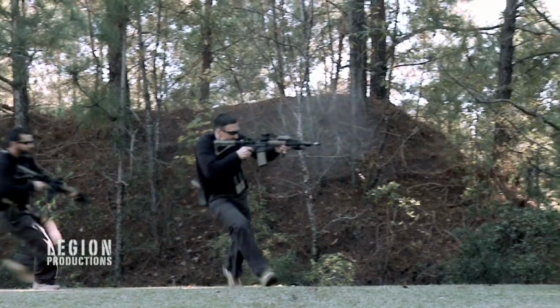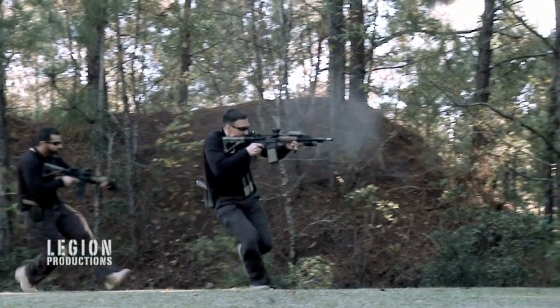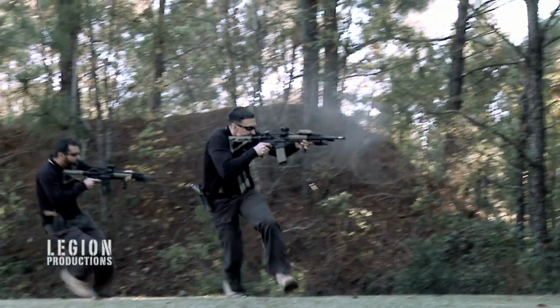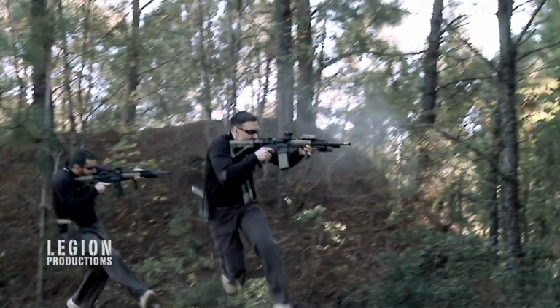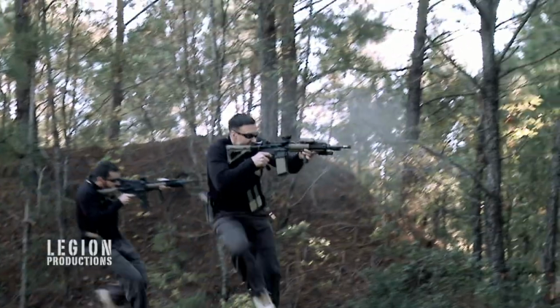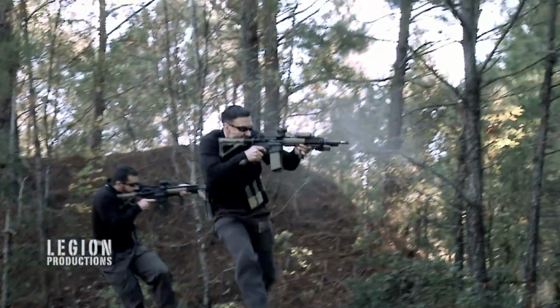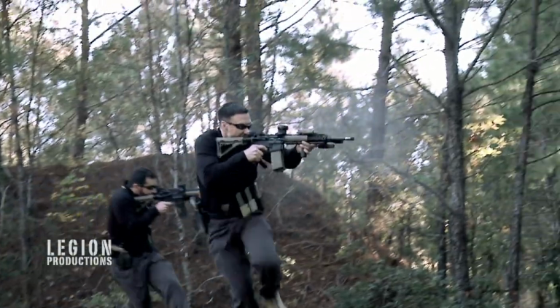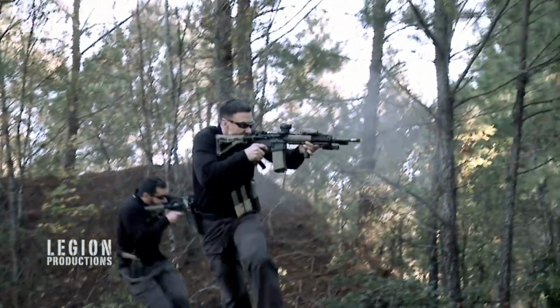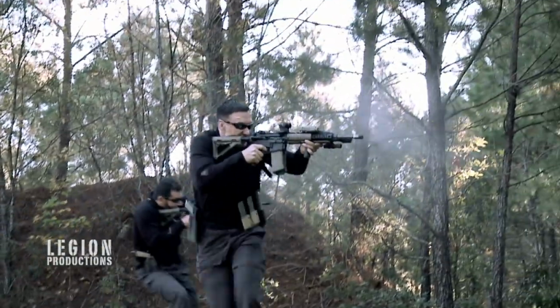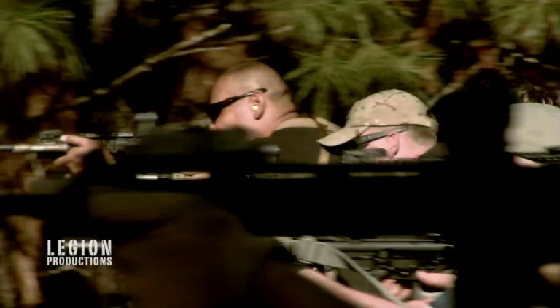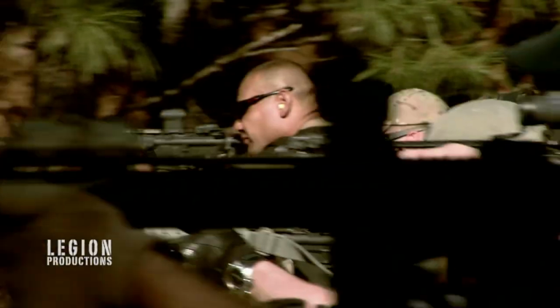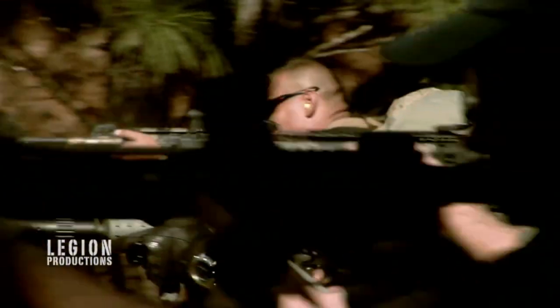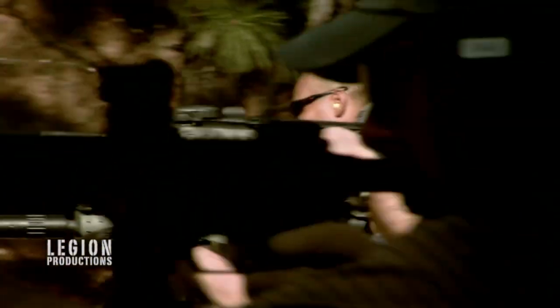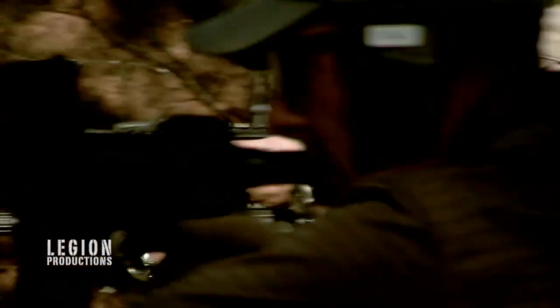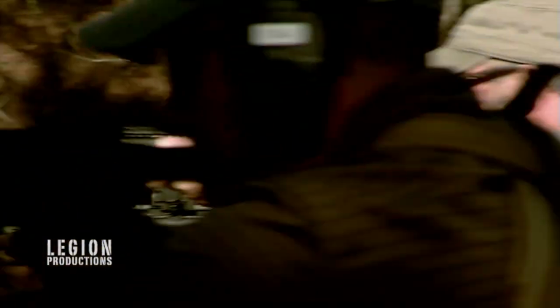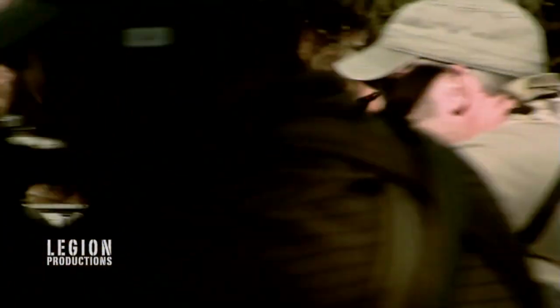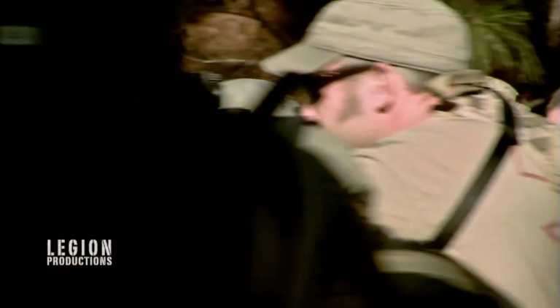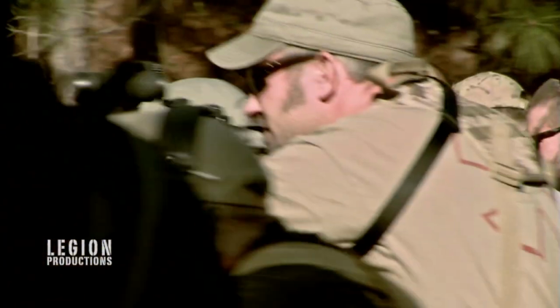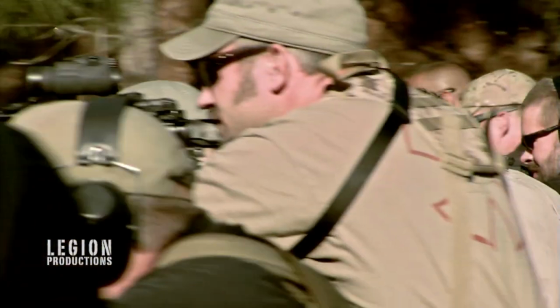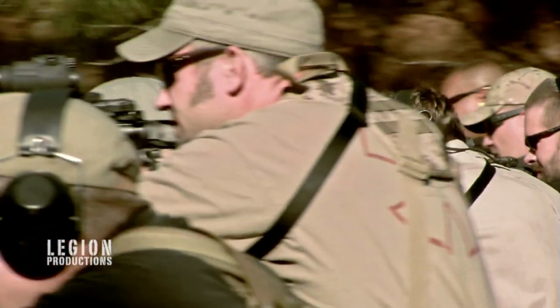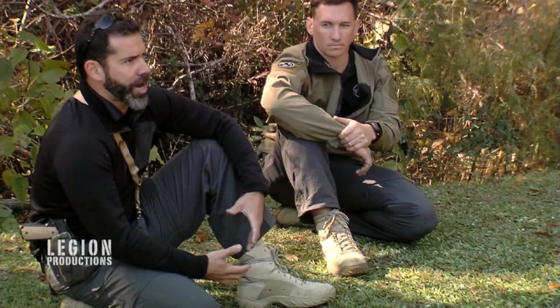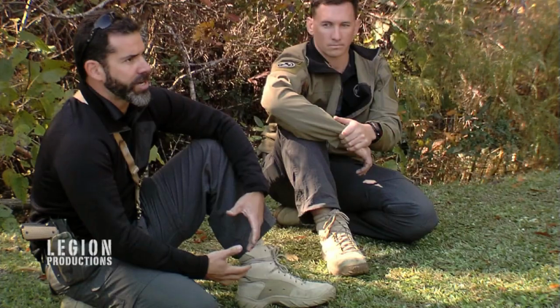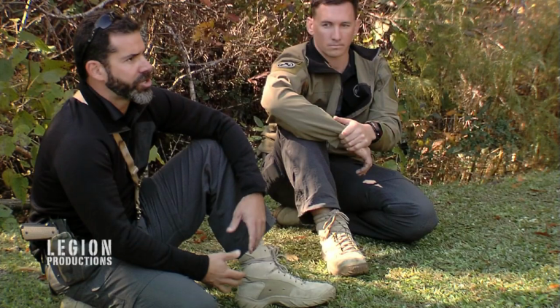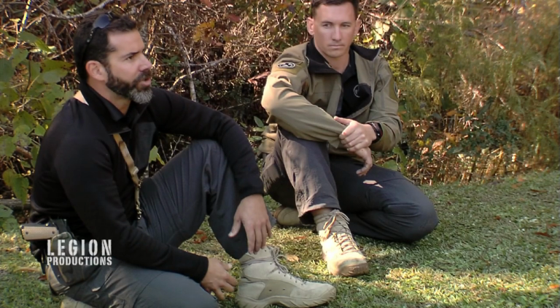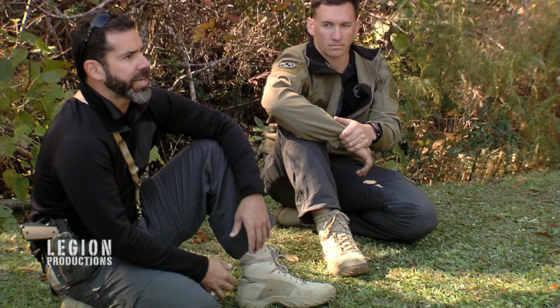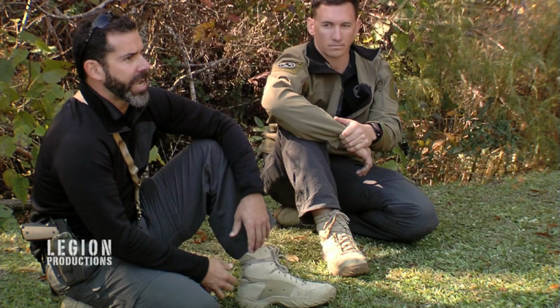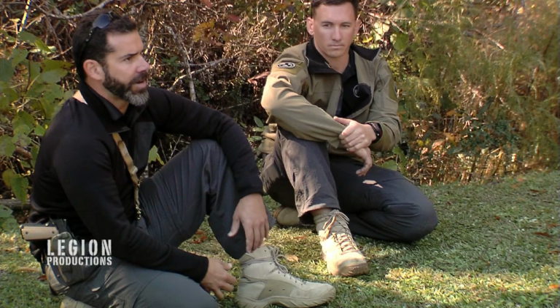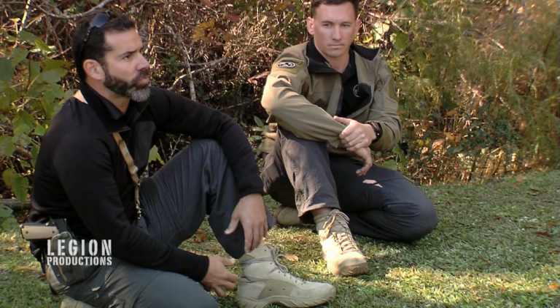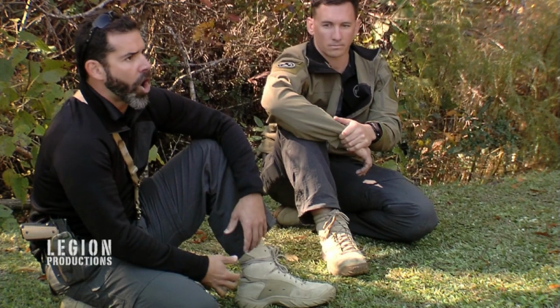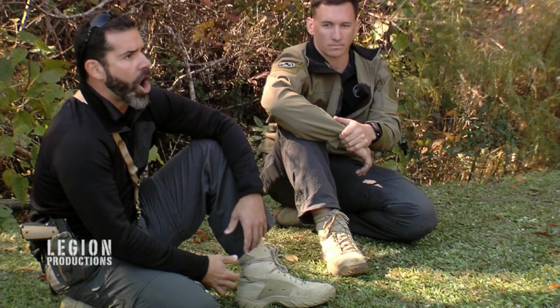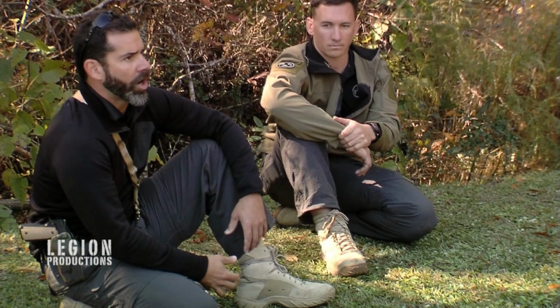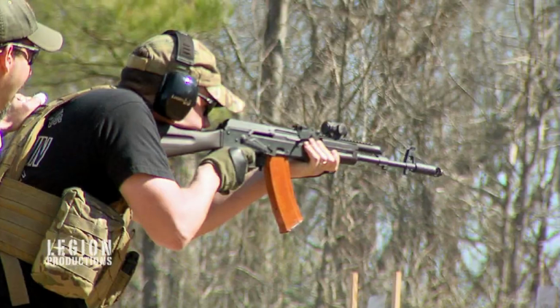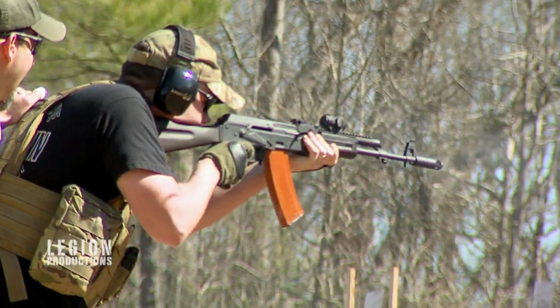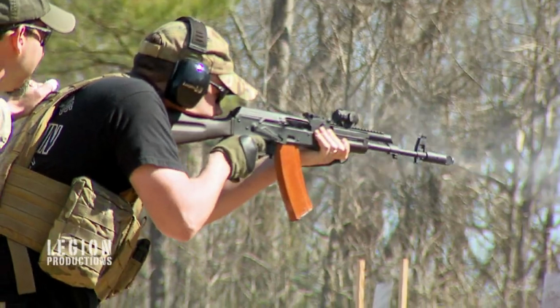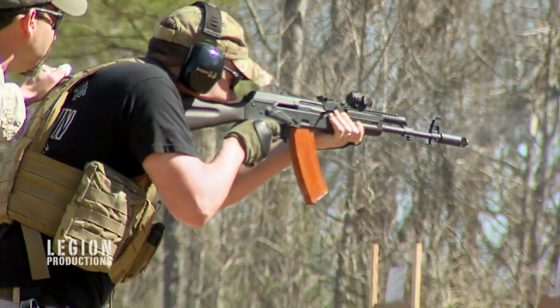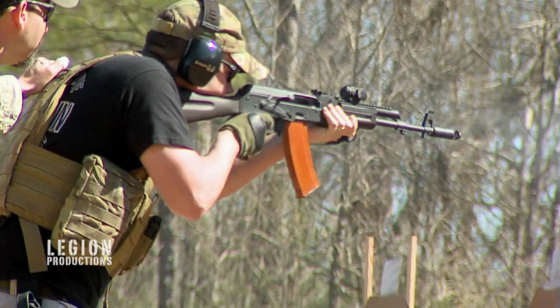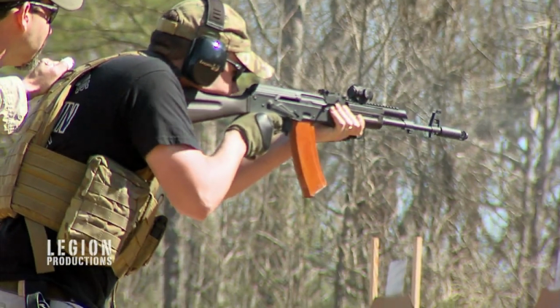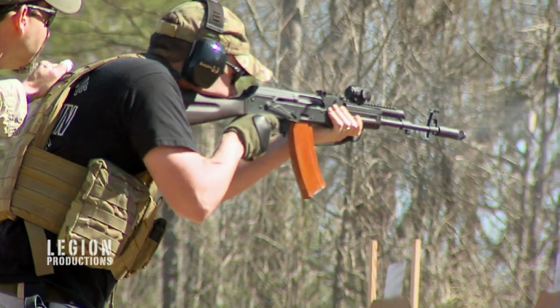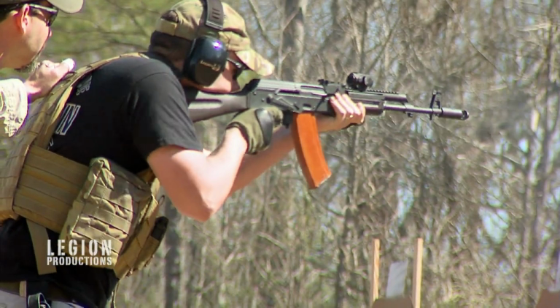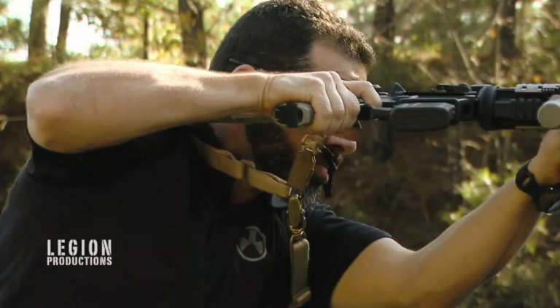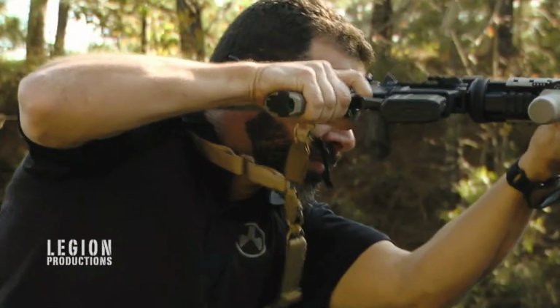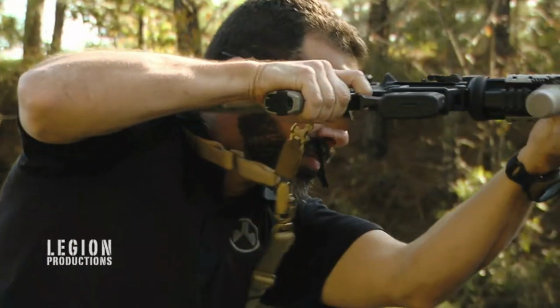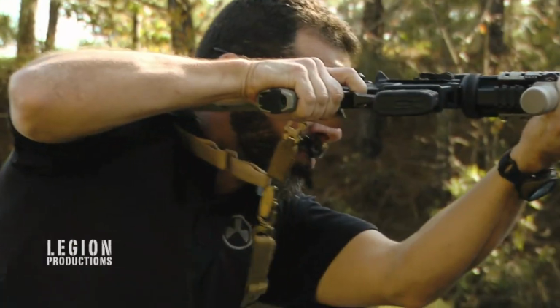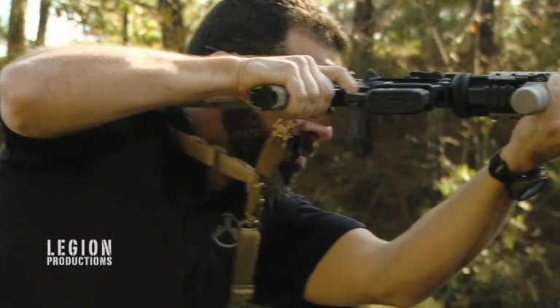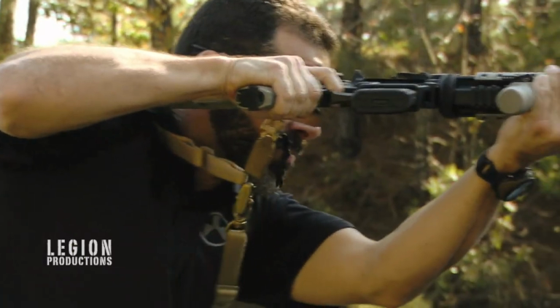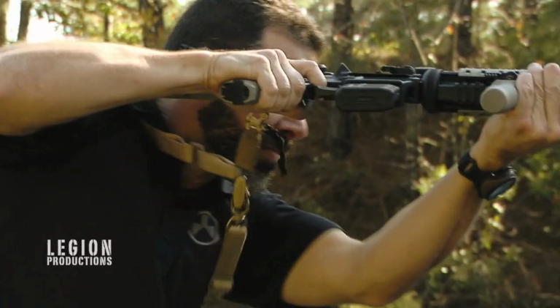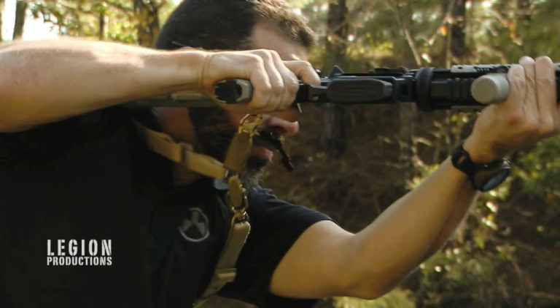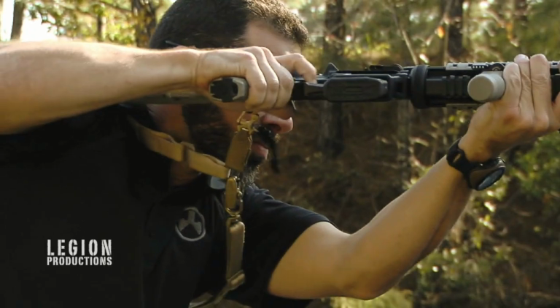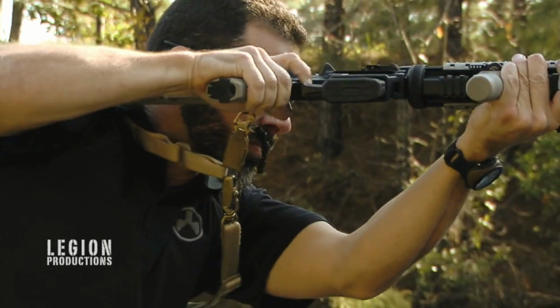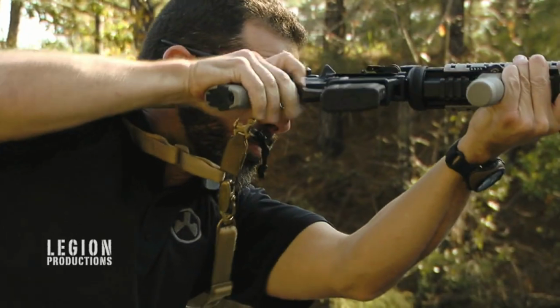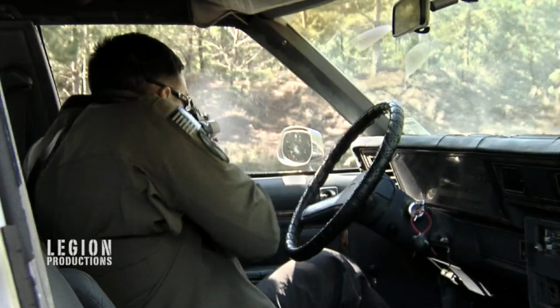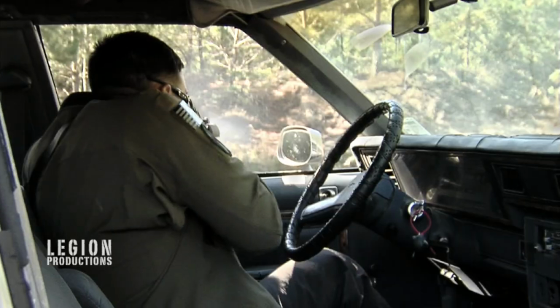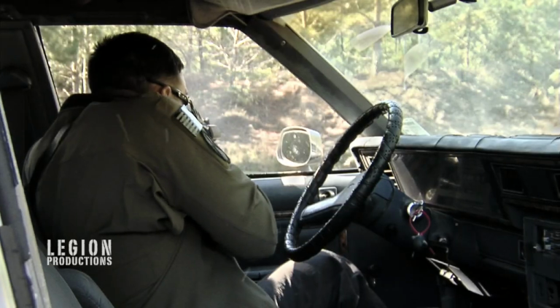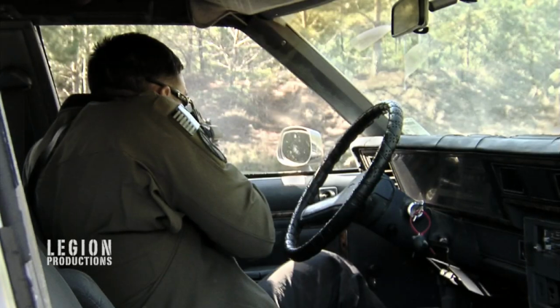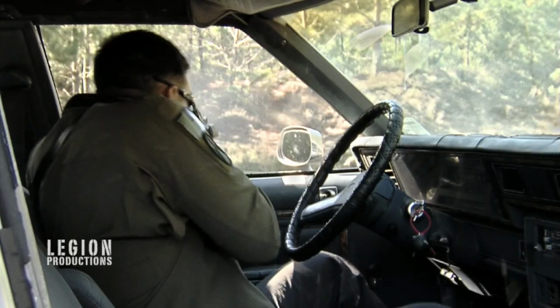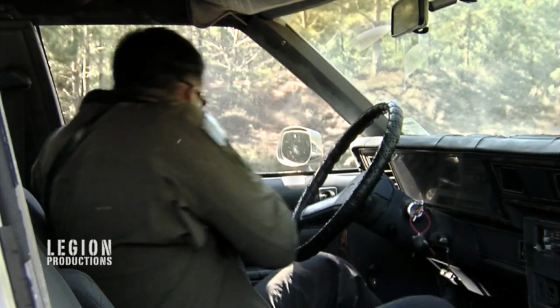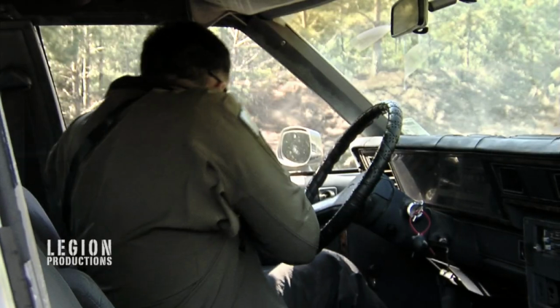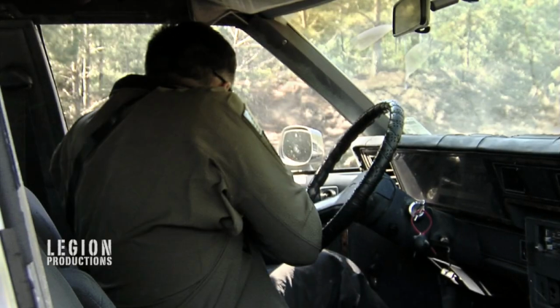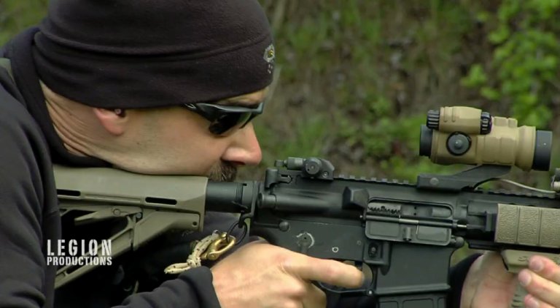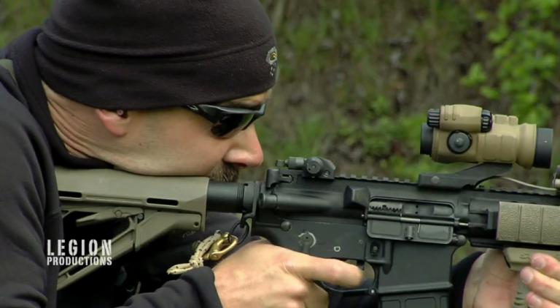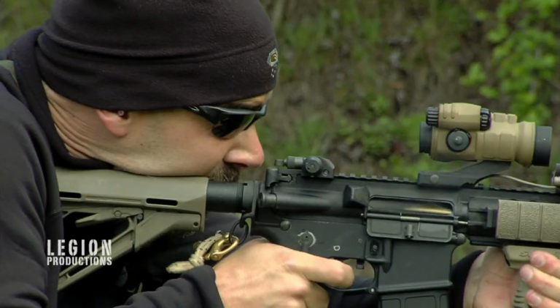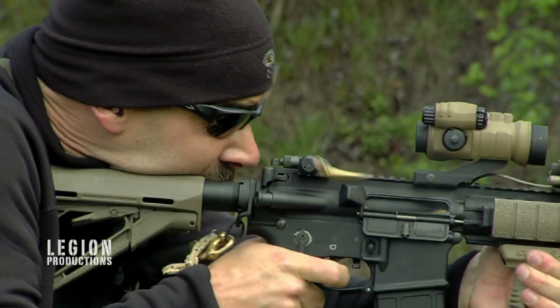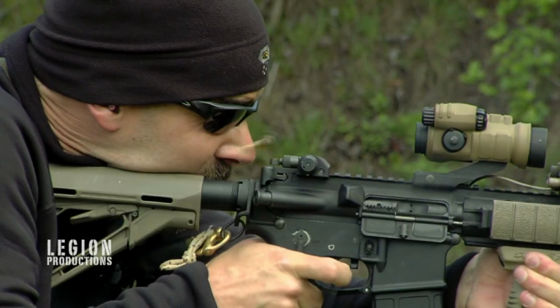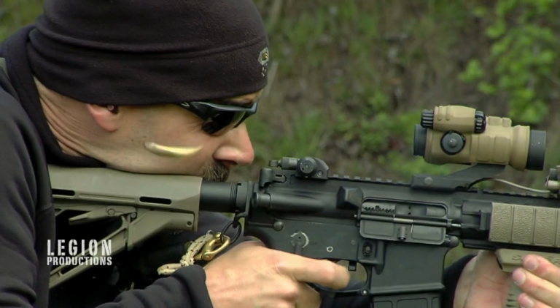Amateurs train until they get it right. Professionals train until they get it wrong. Most people don't want to push themselves to failure.